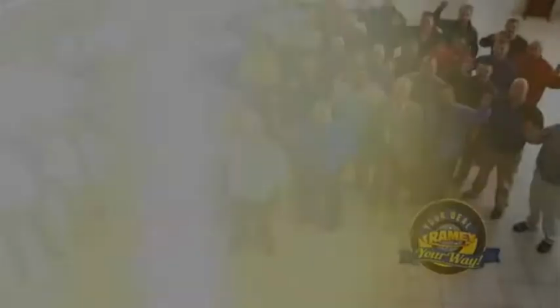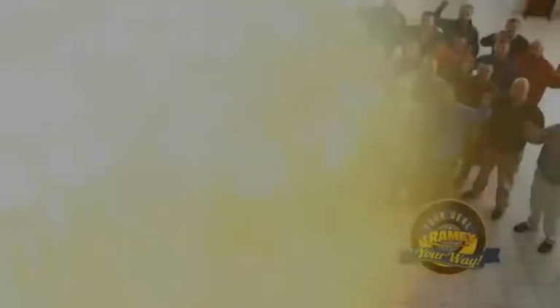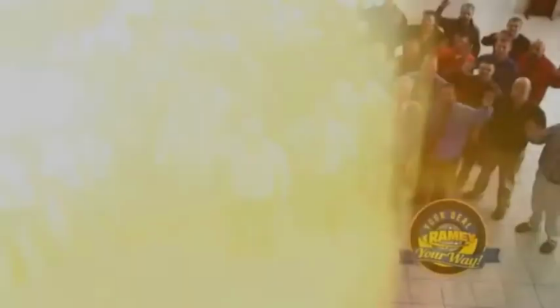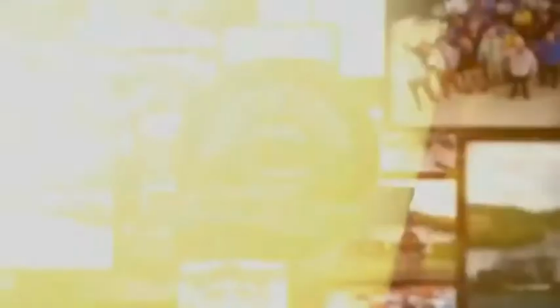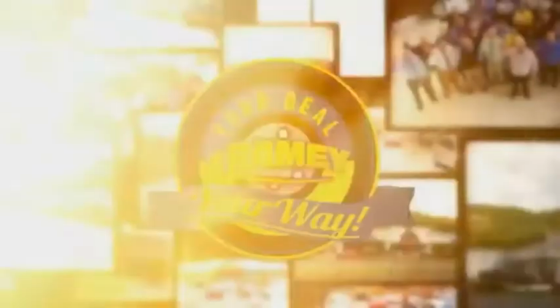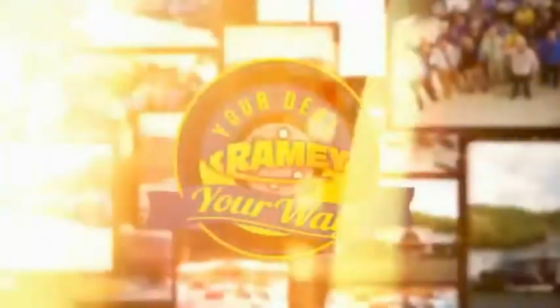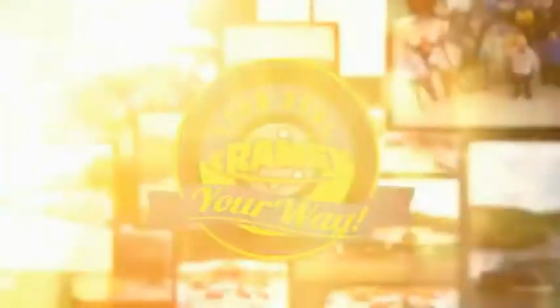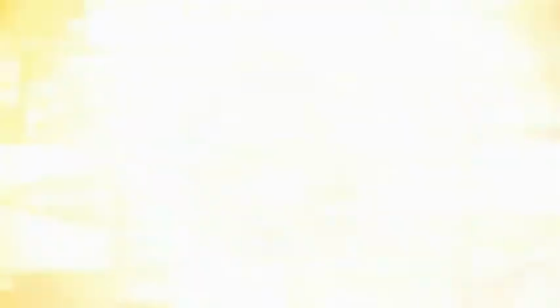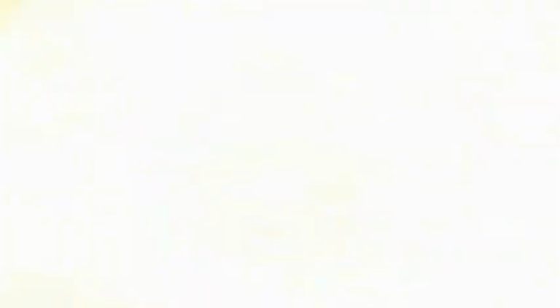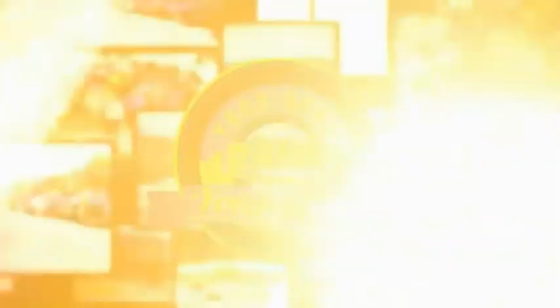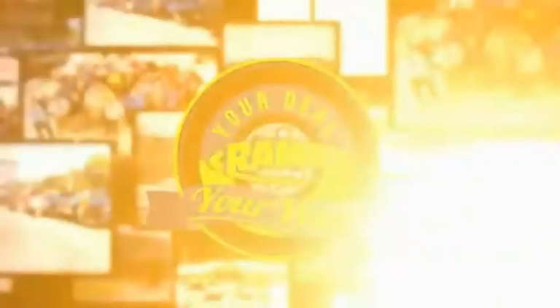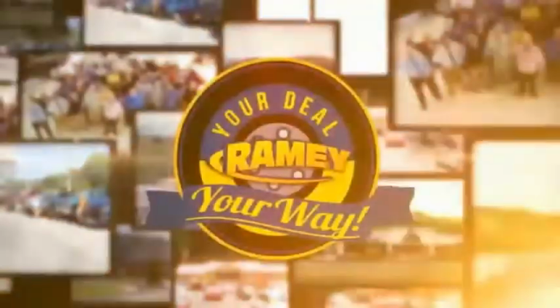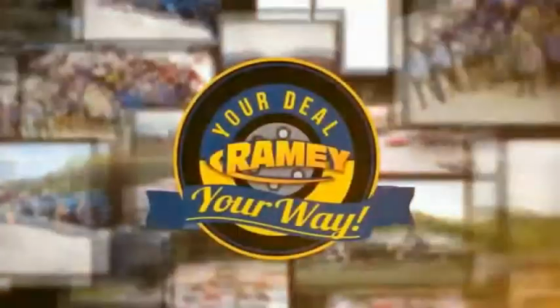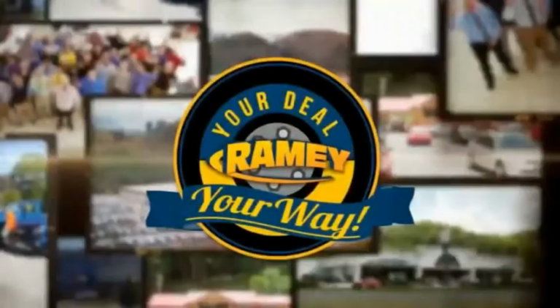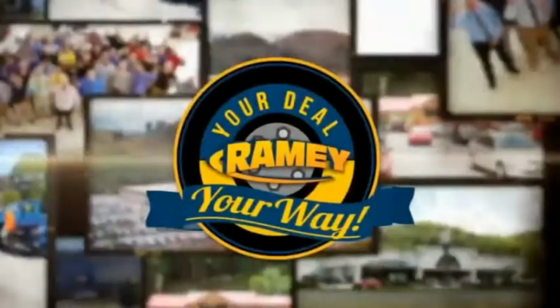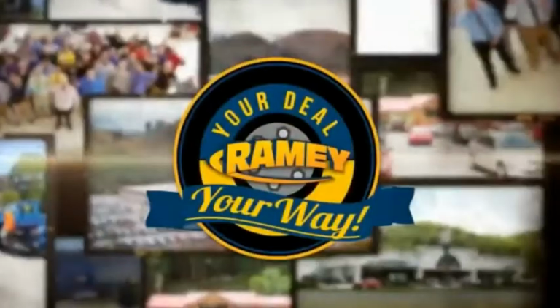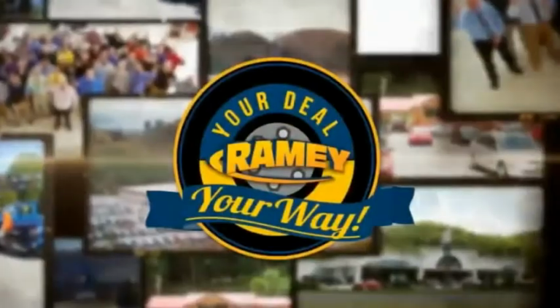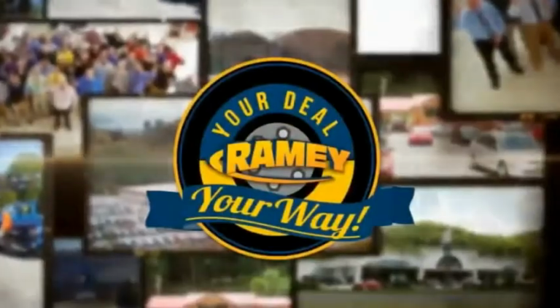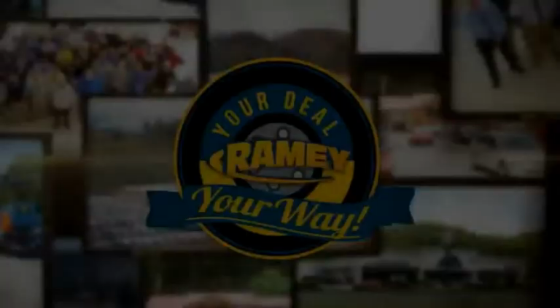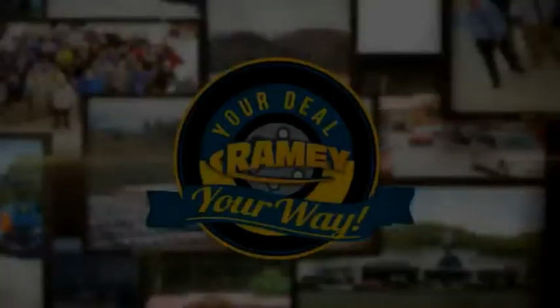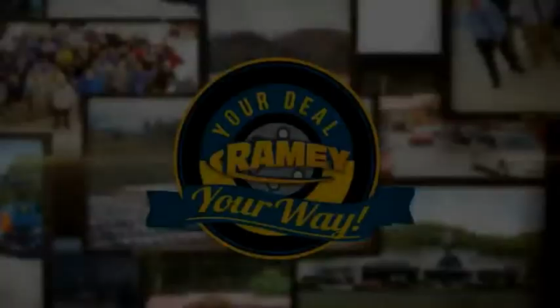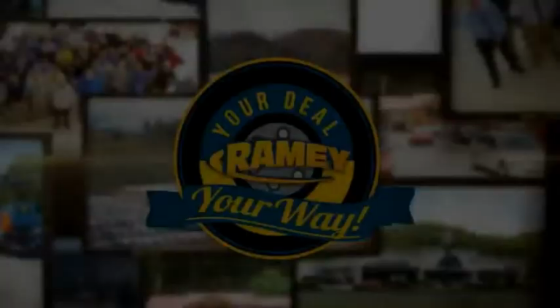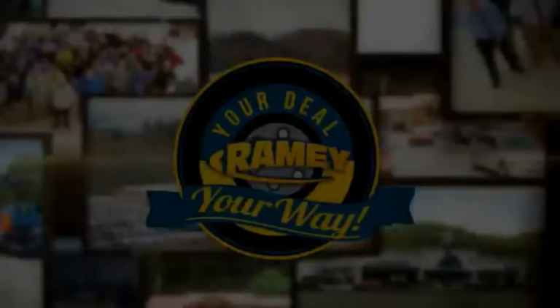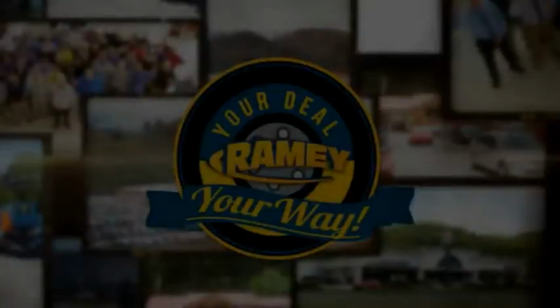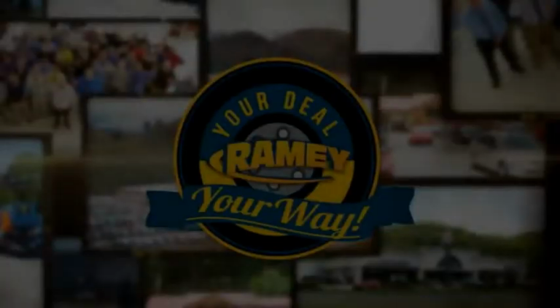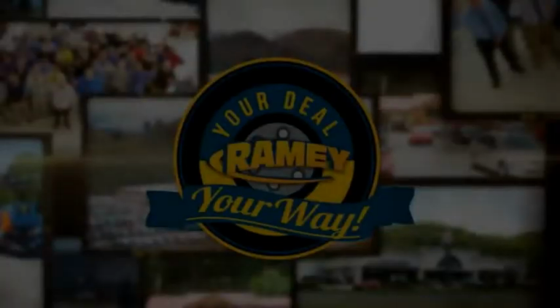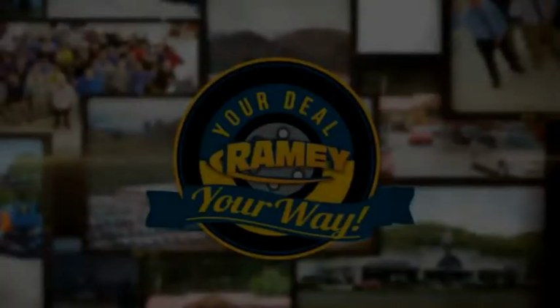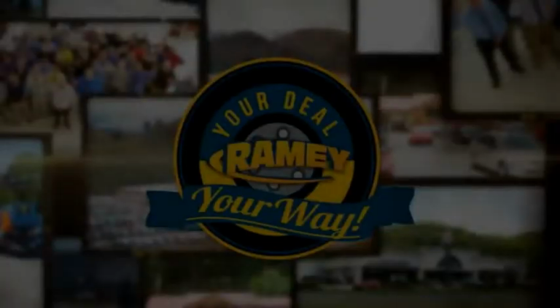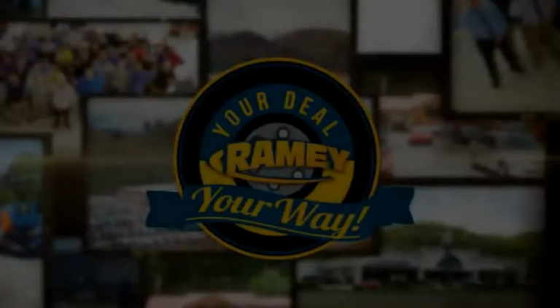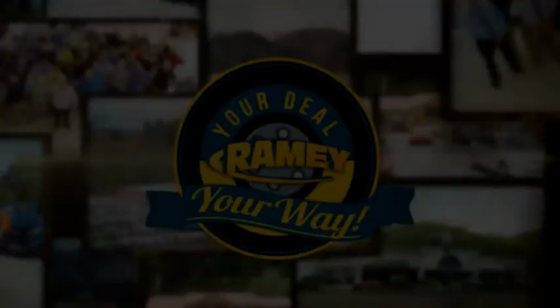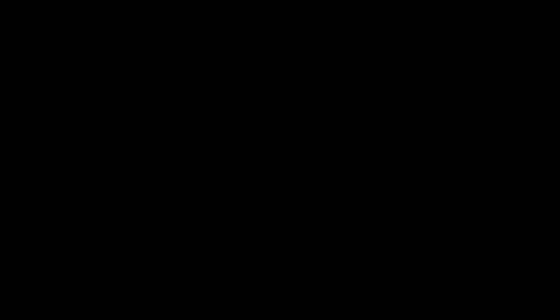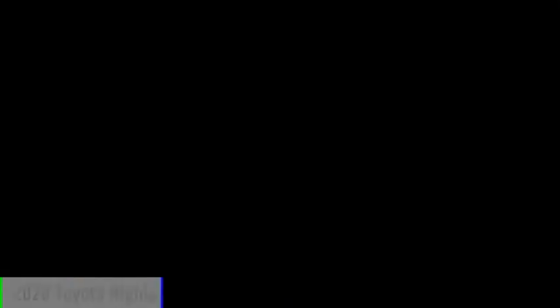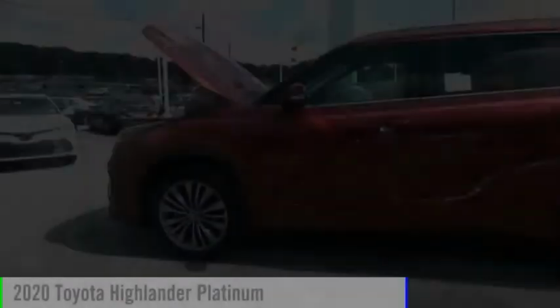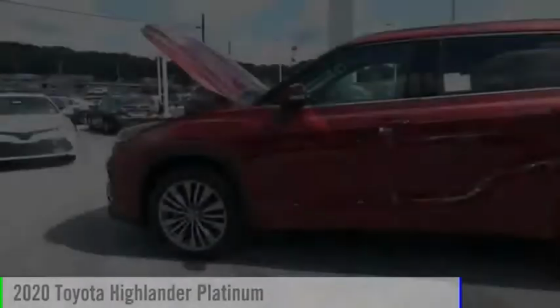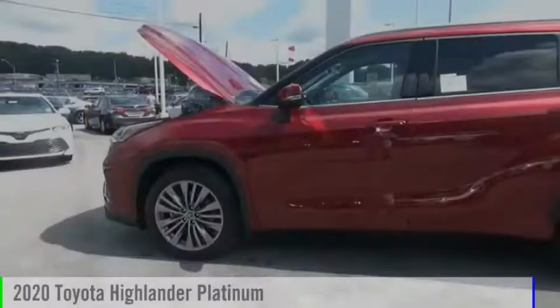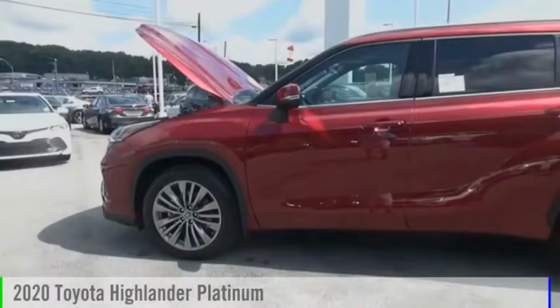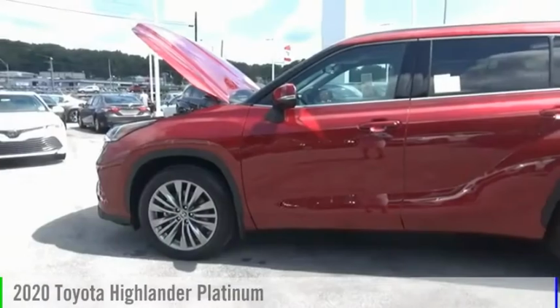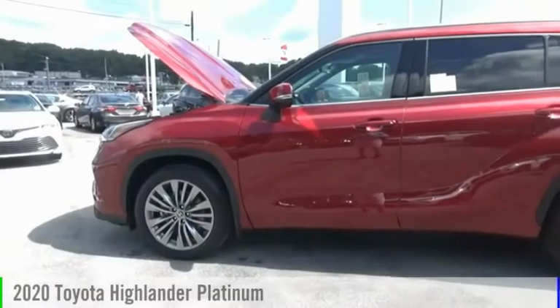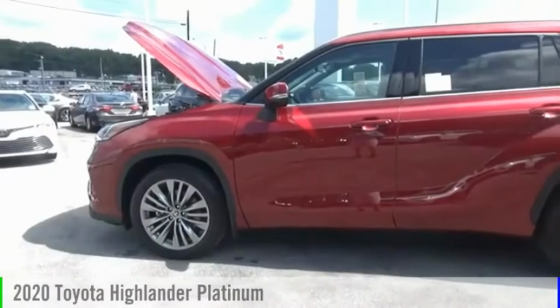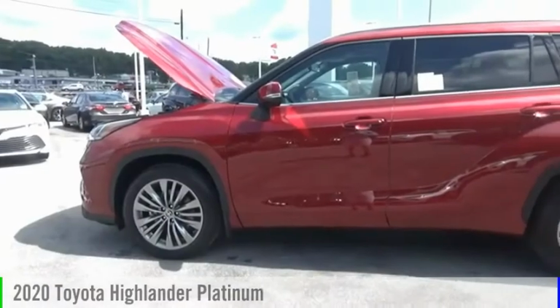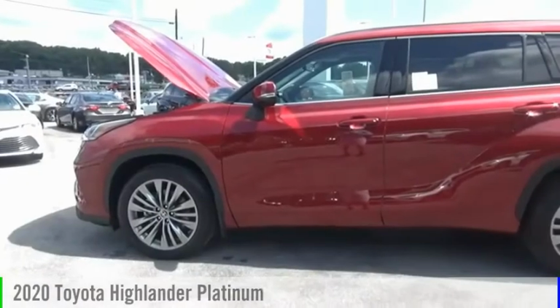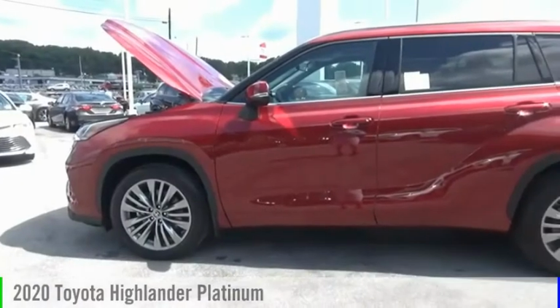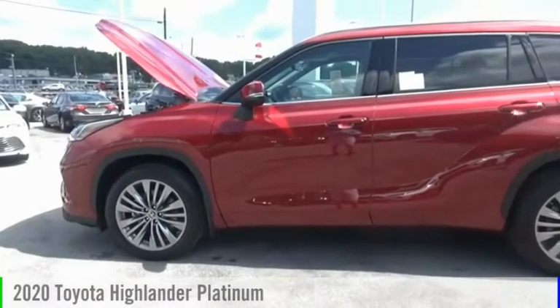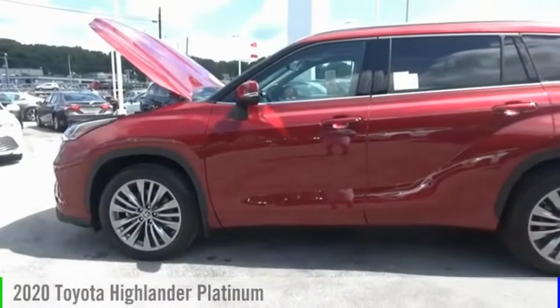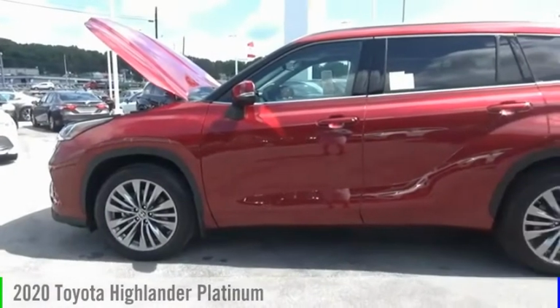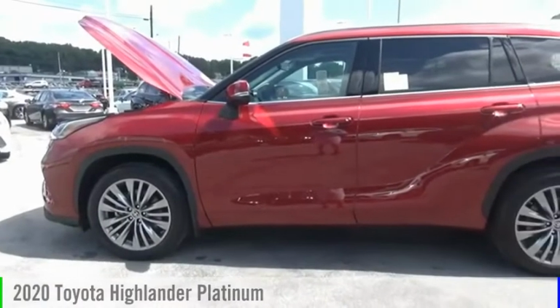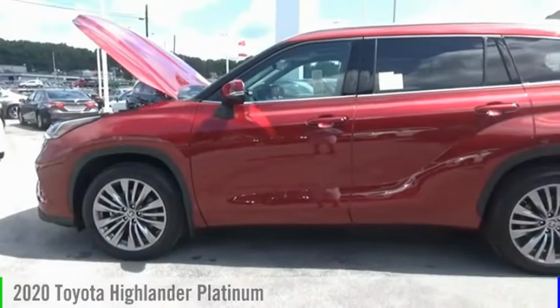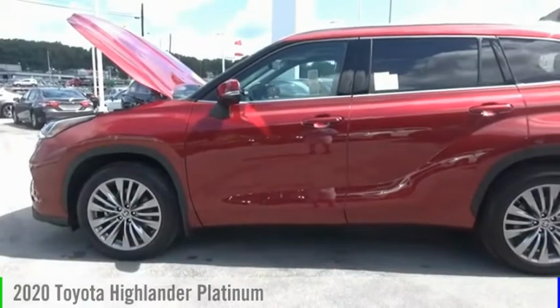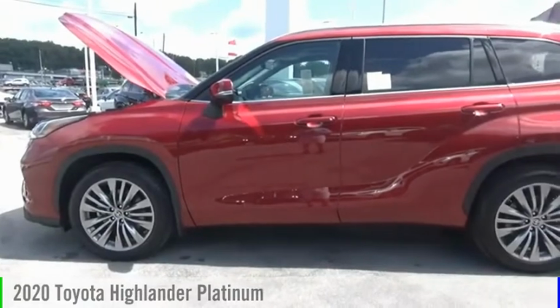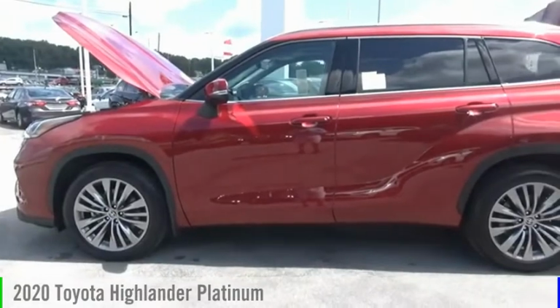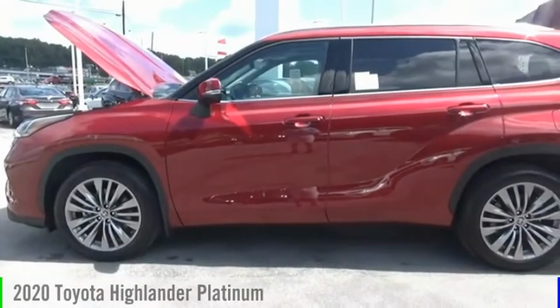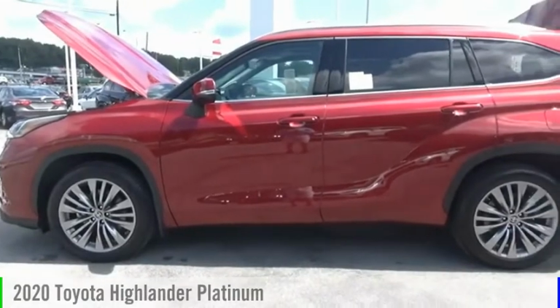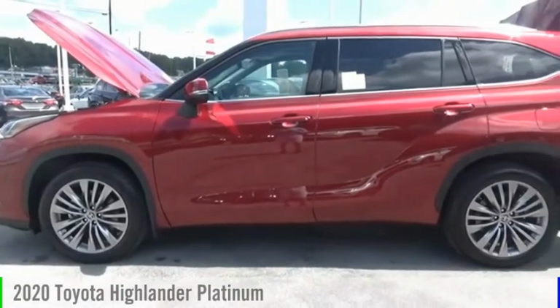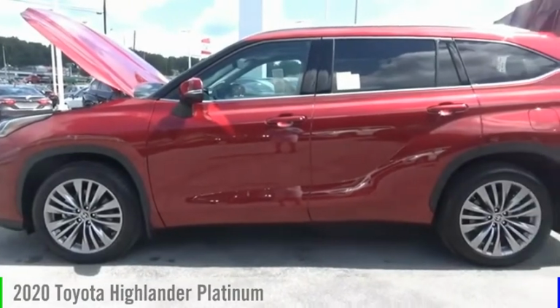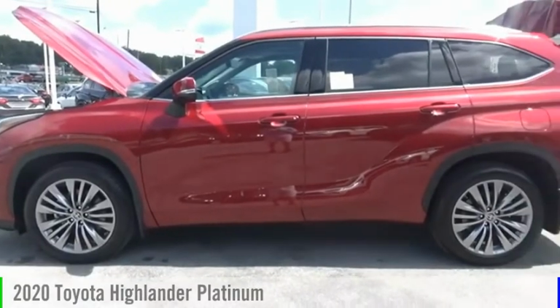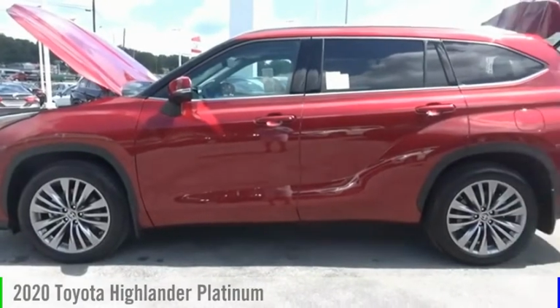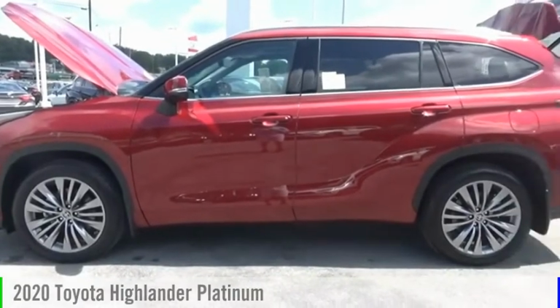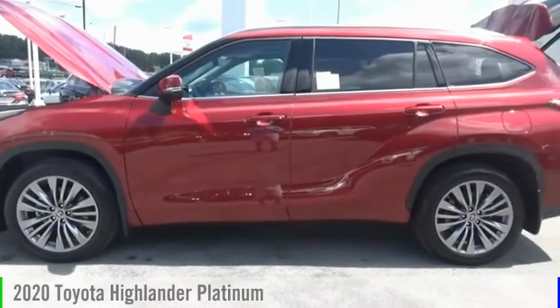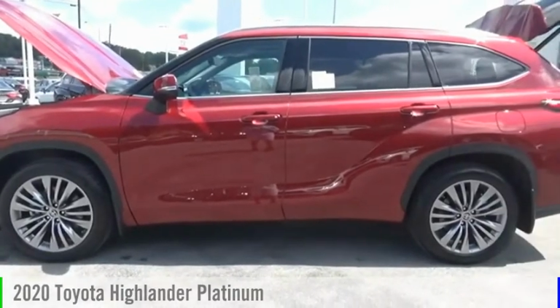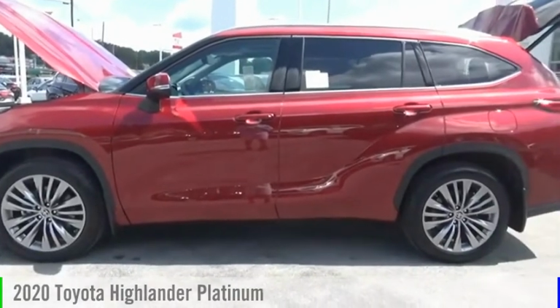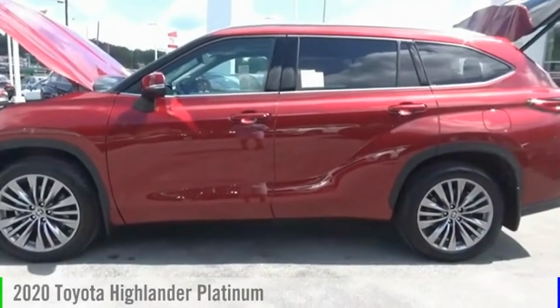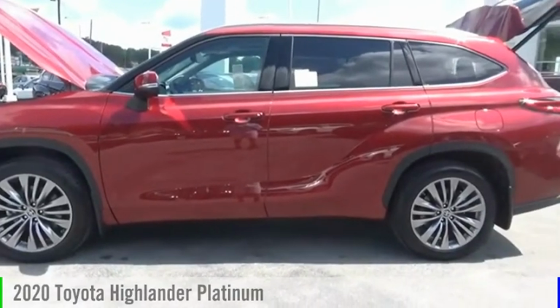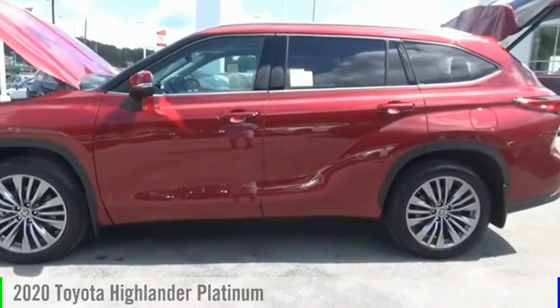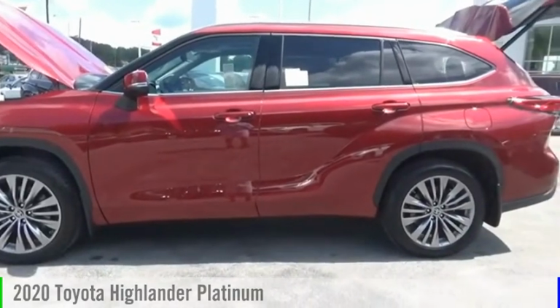Amy, it's your deal, your way. Come test drive the 2020 Highlander.